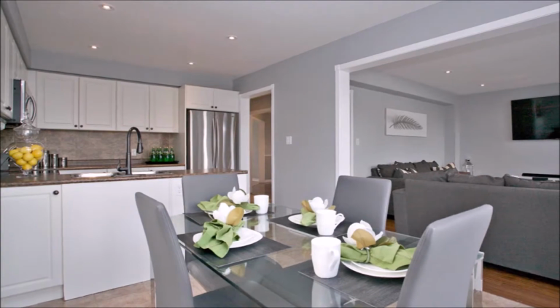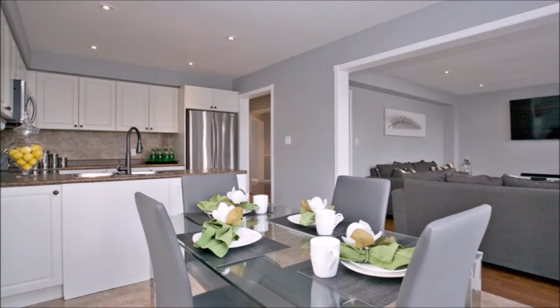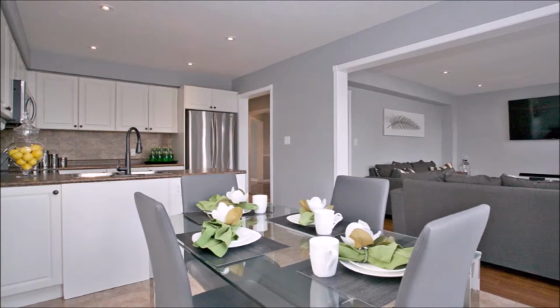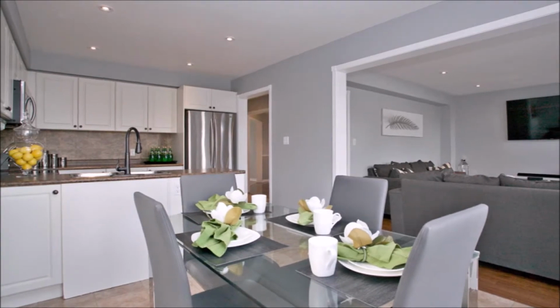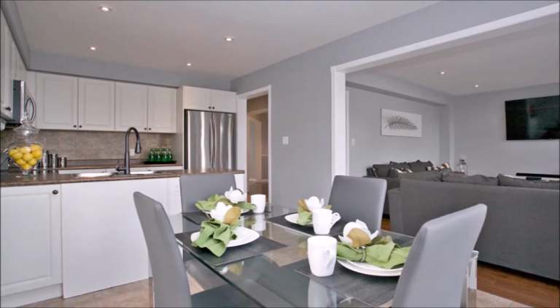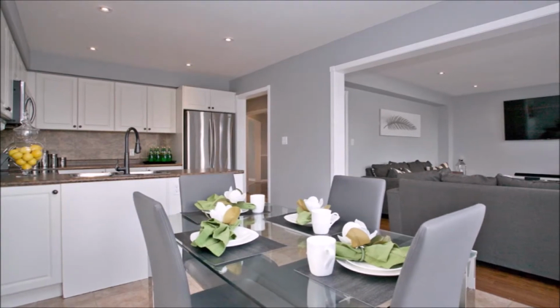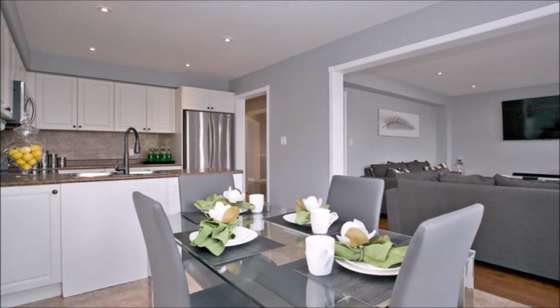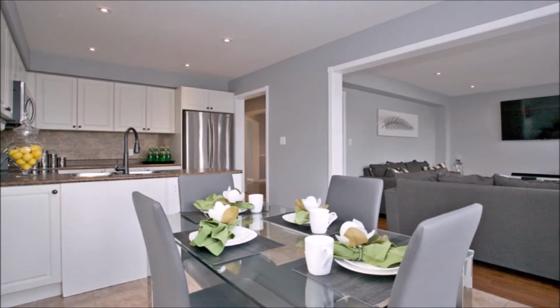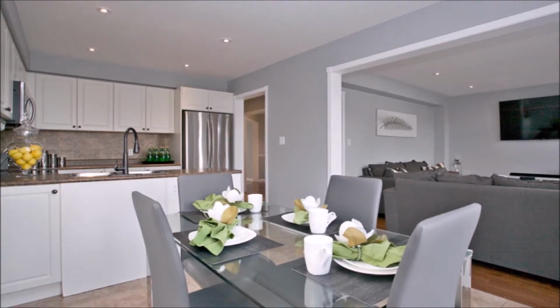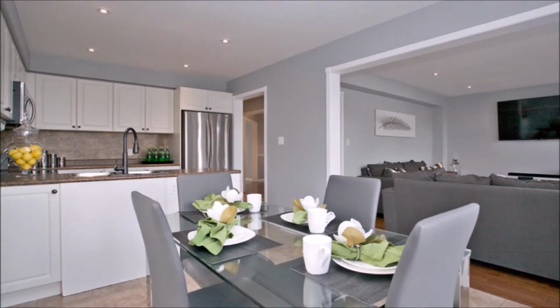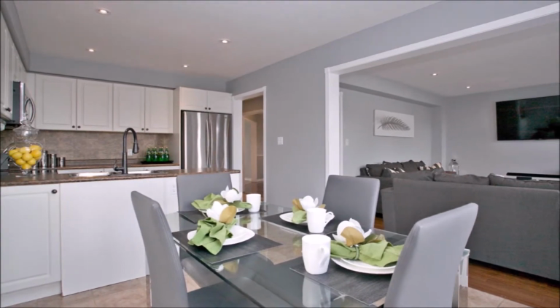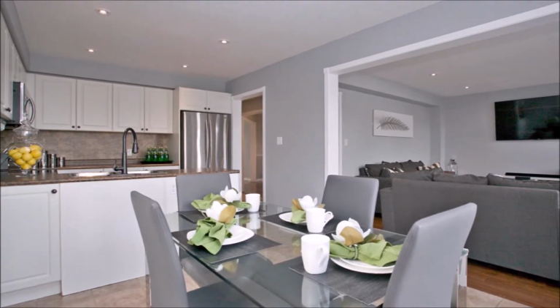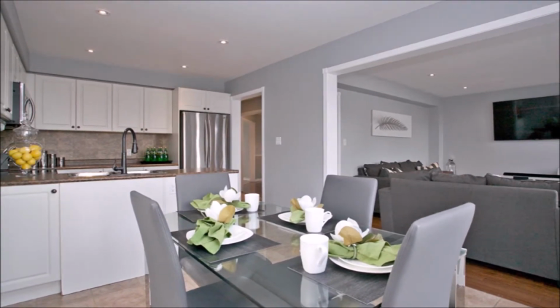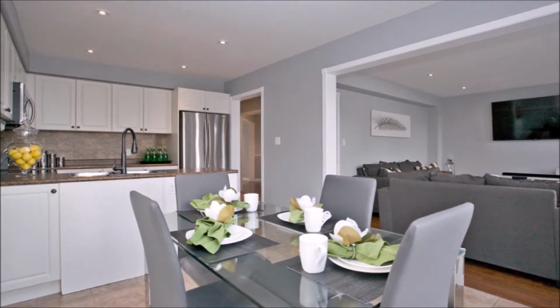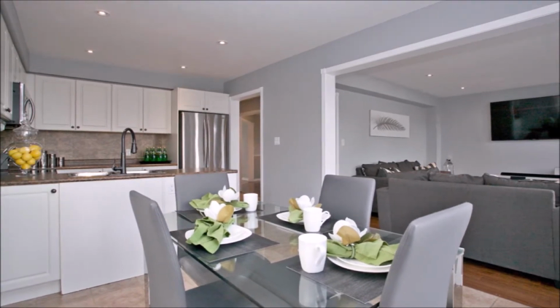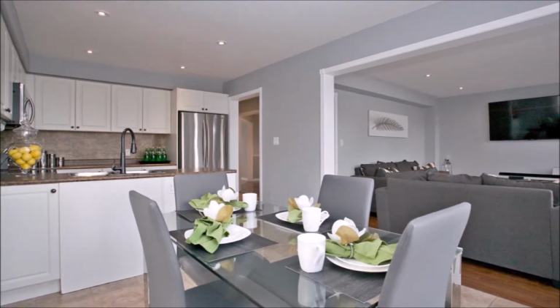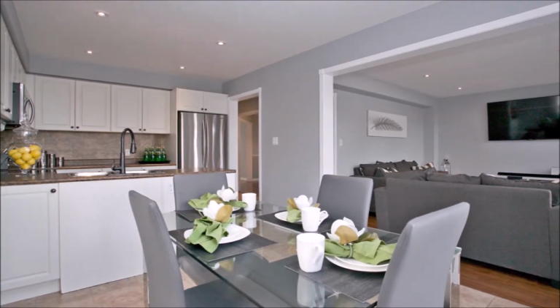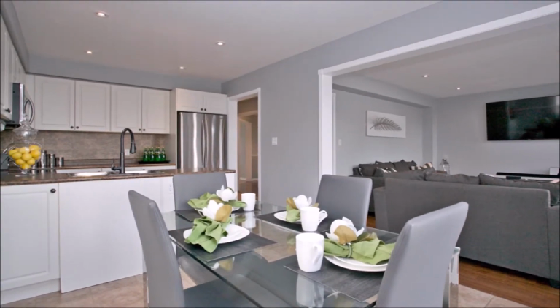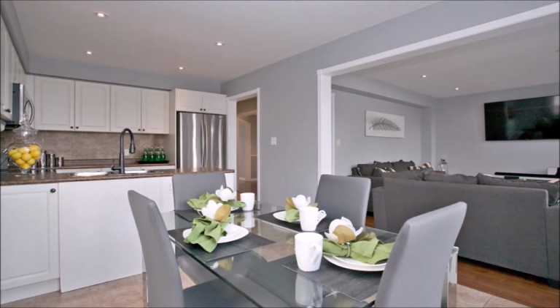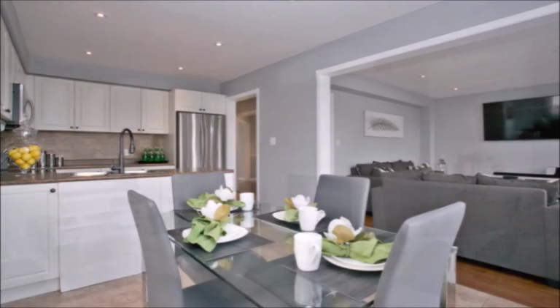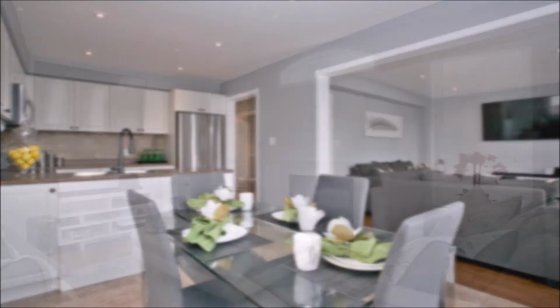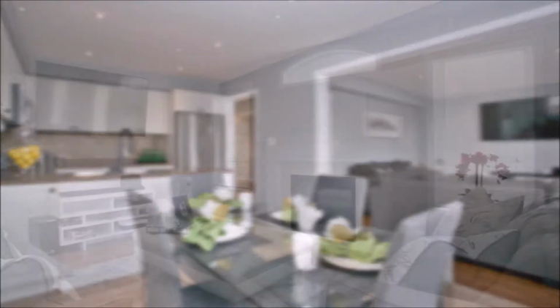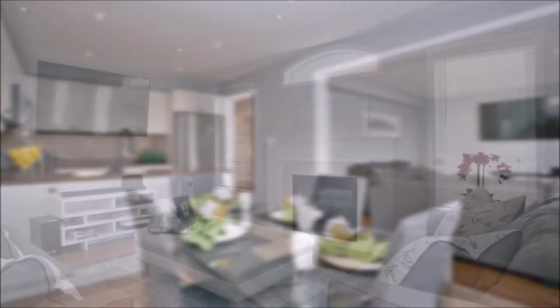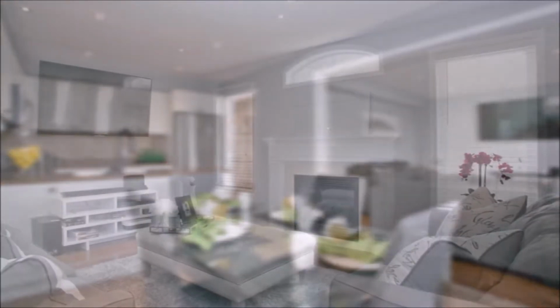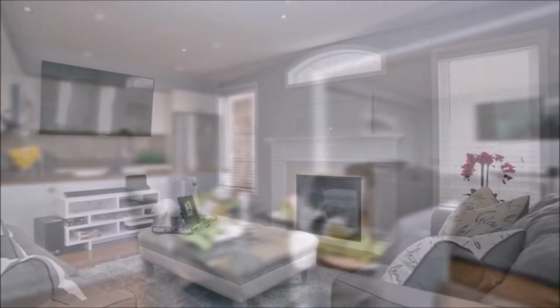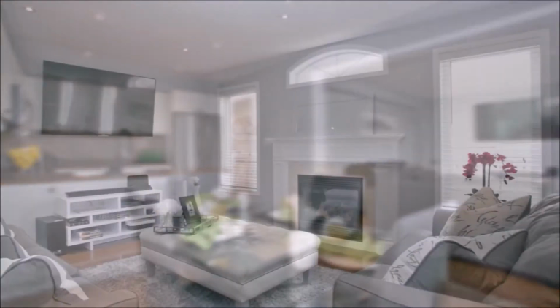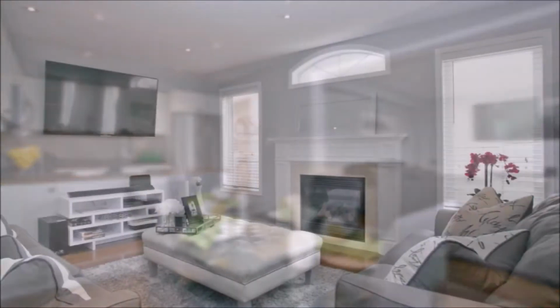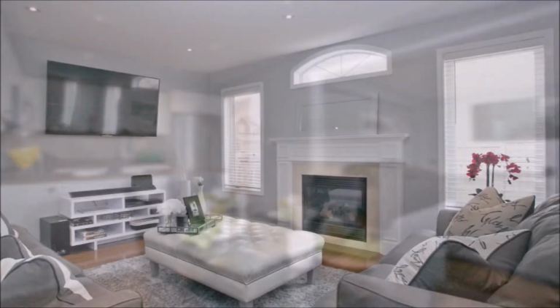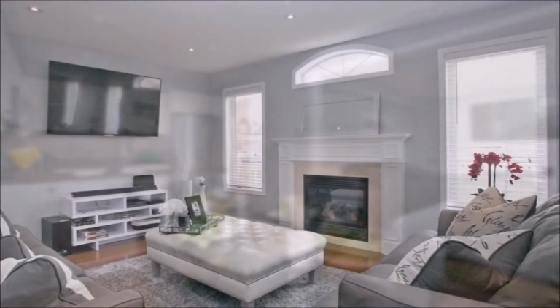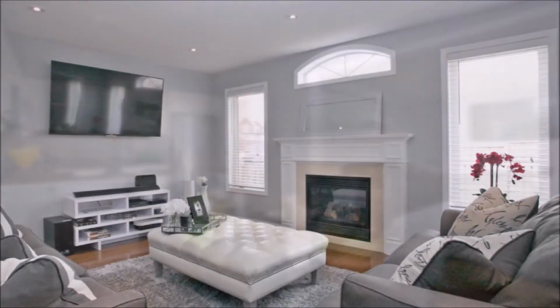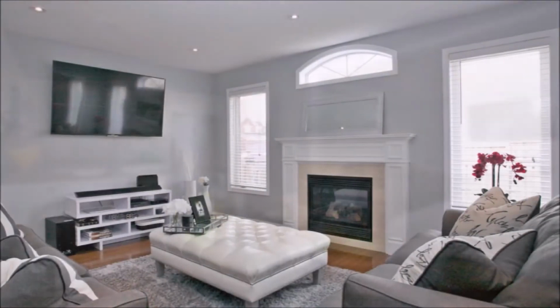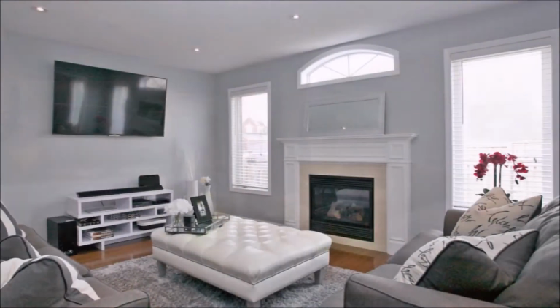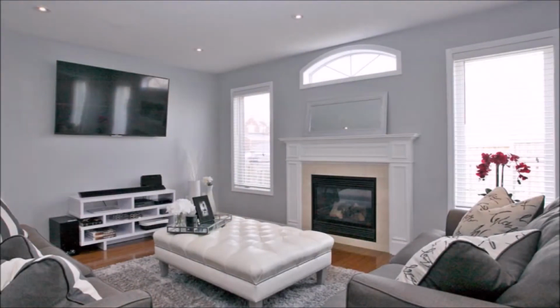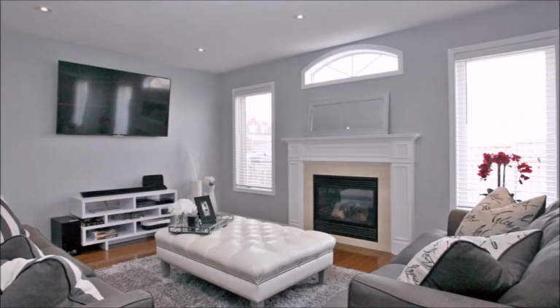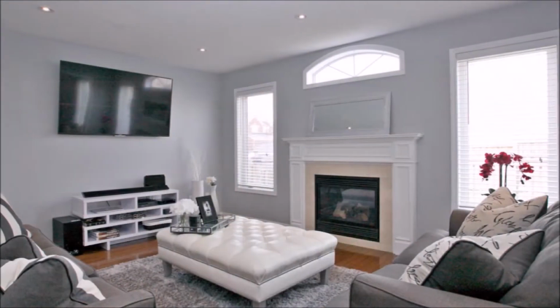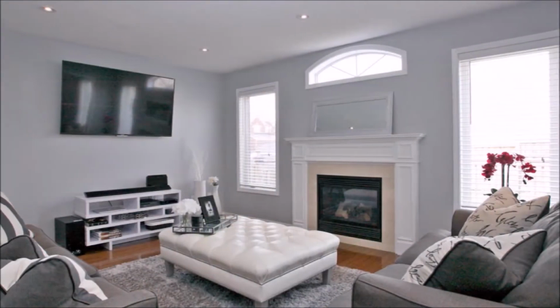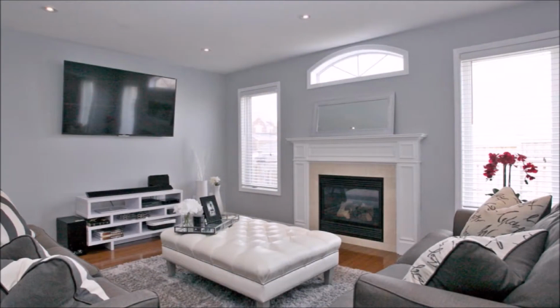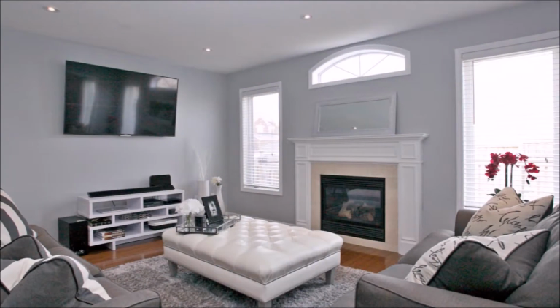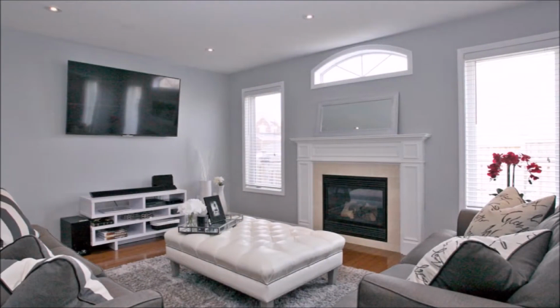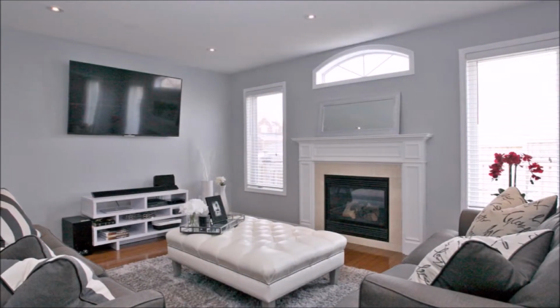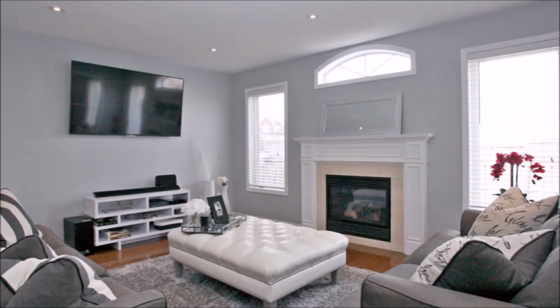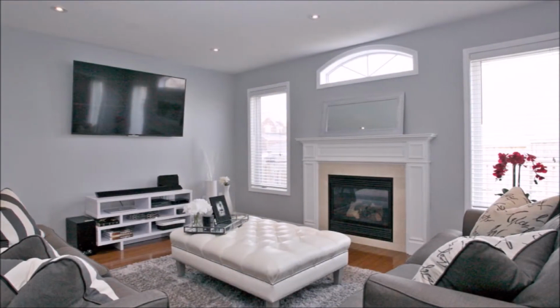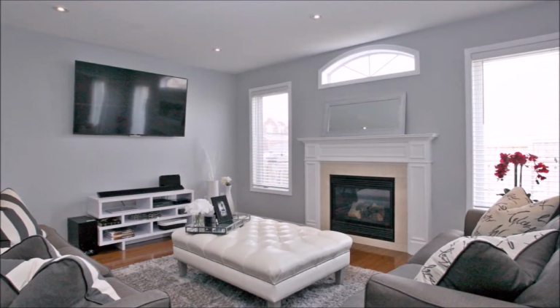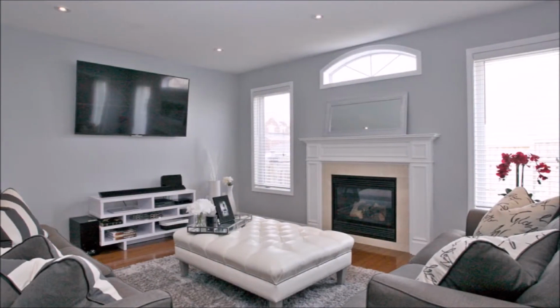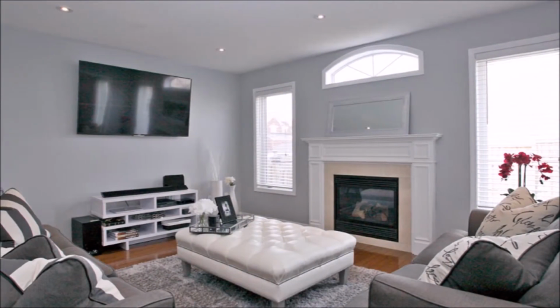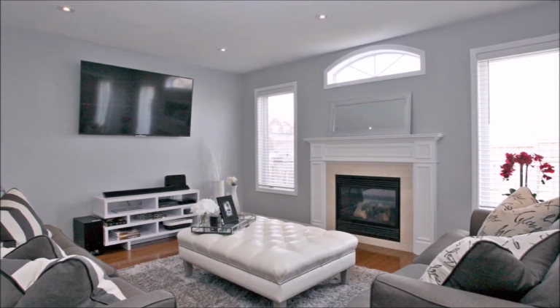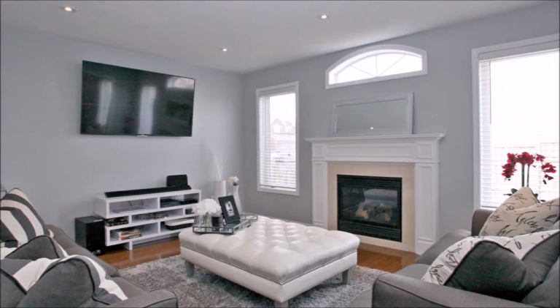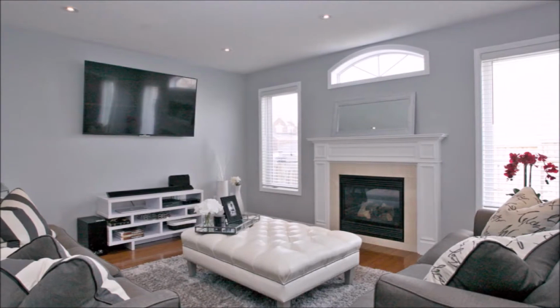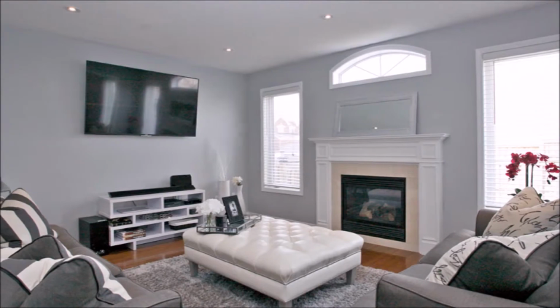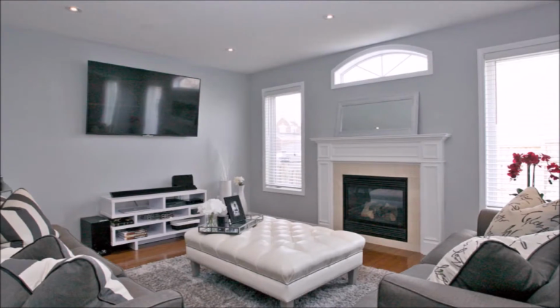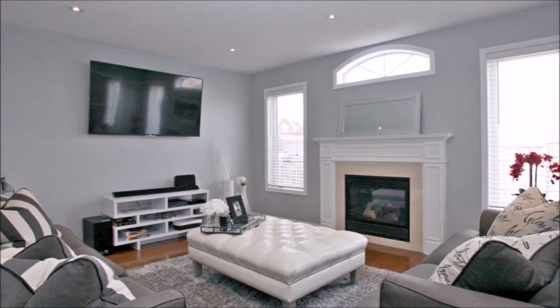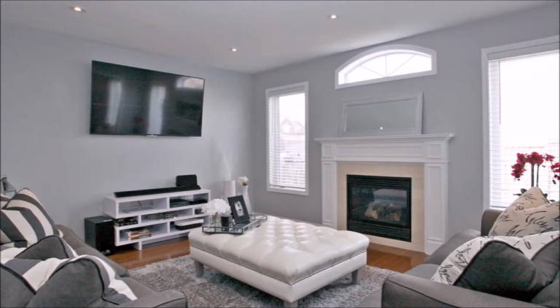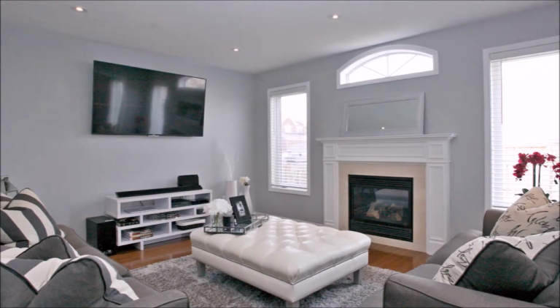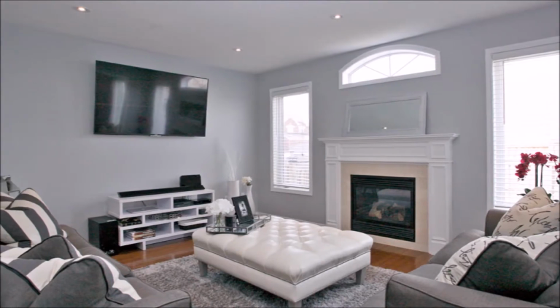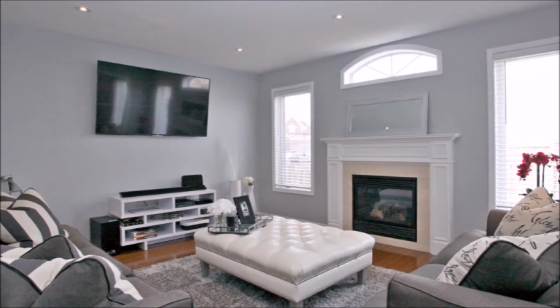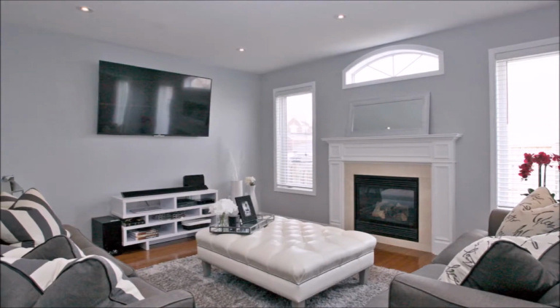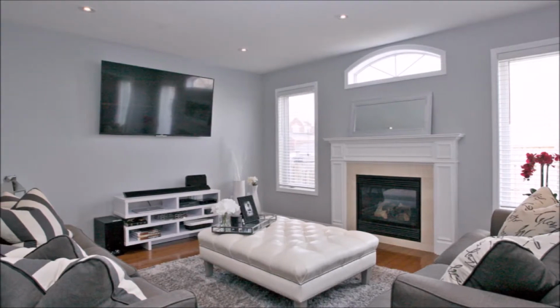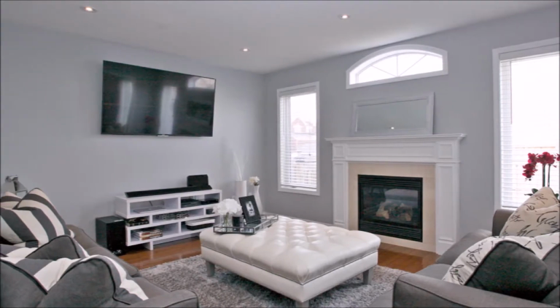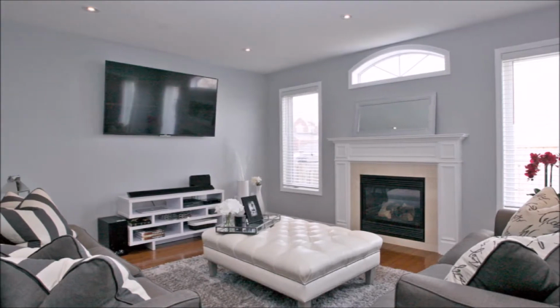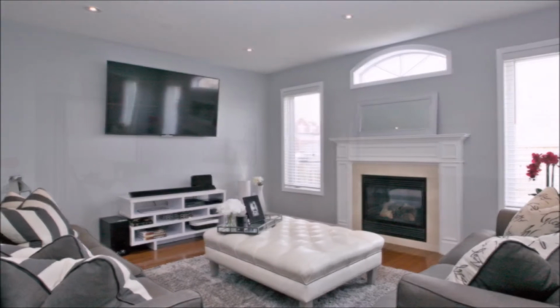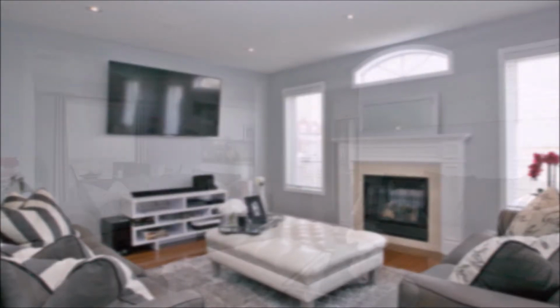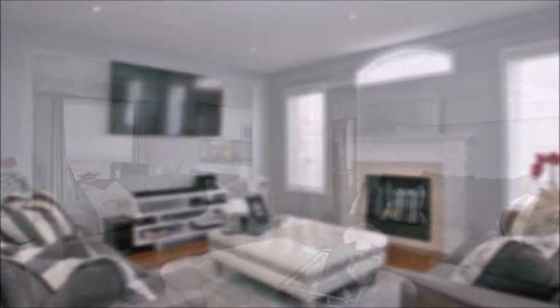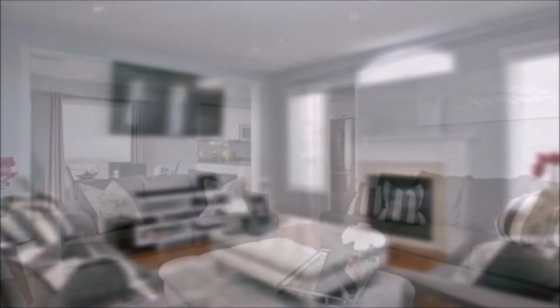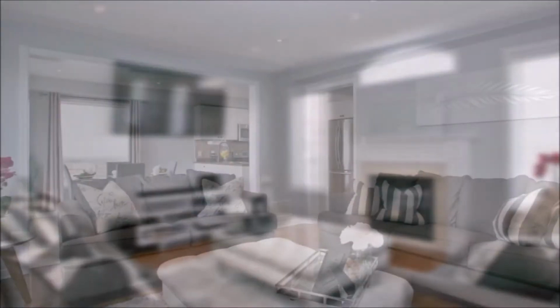The family room is also filled with natural light and potlights, with a natural gas fireplace for the cold winter nights.